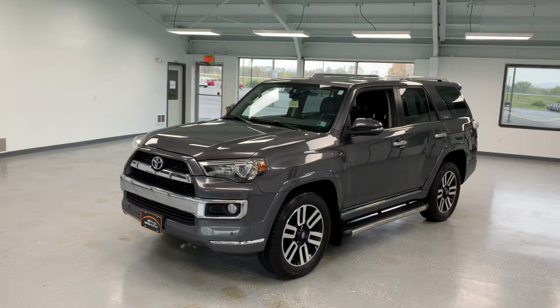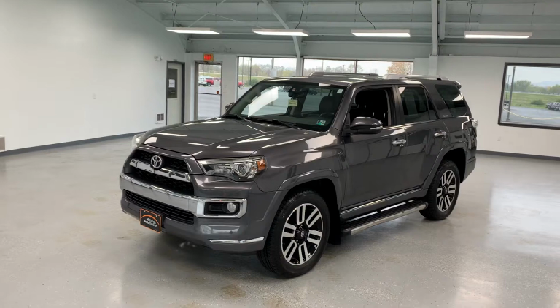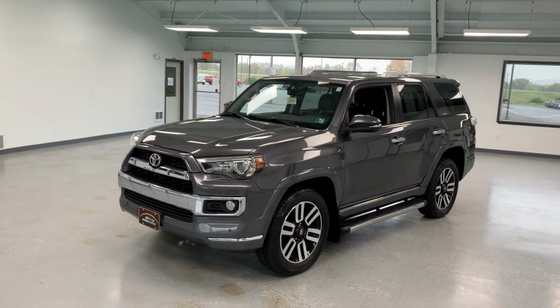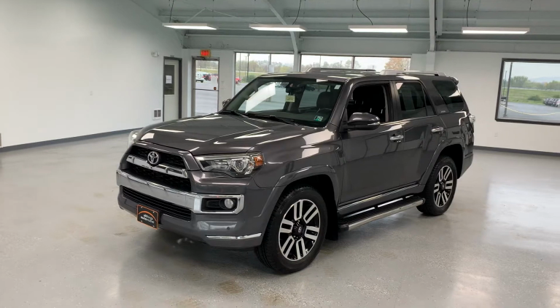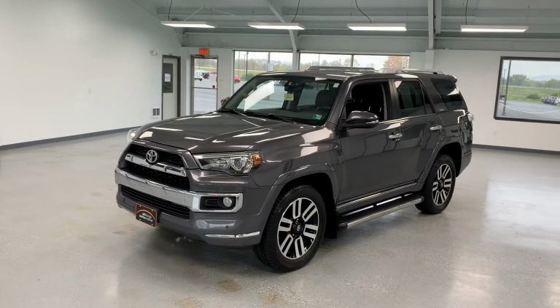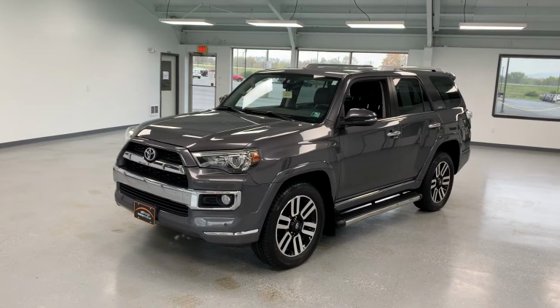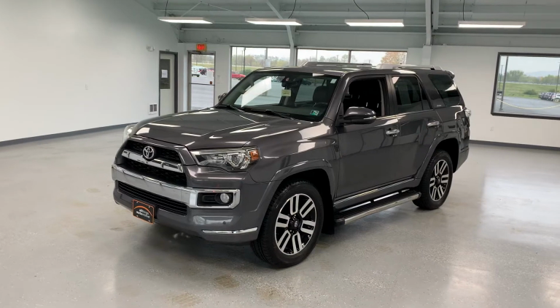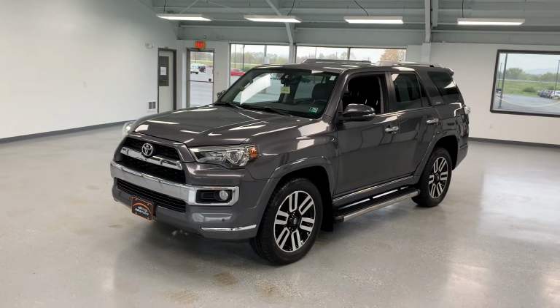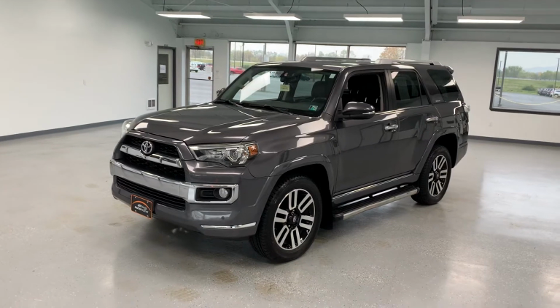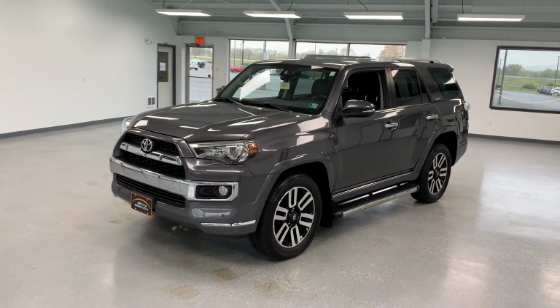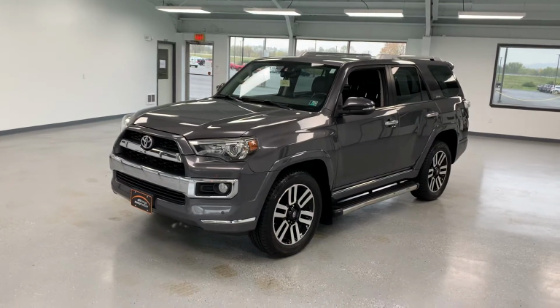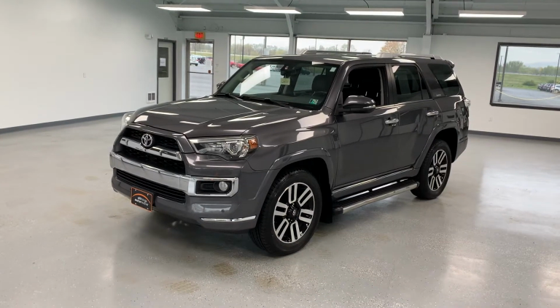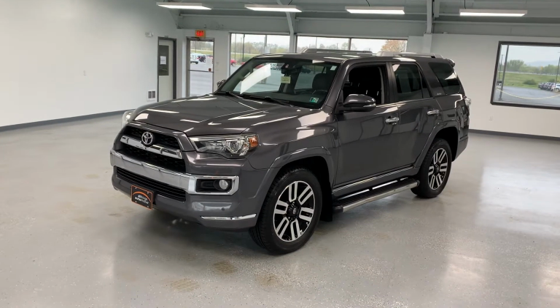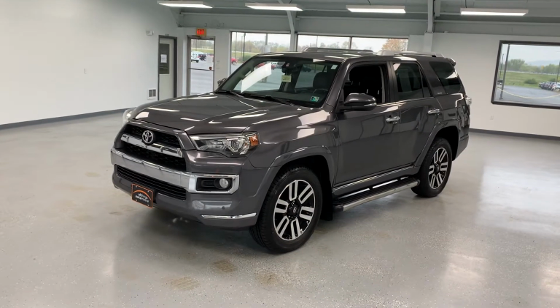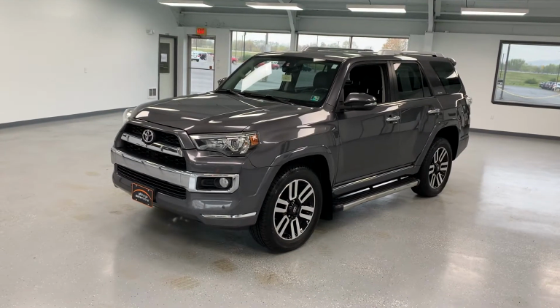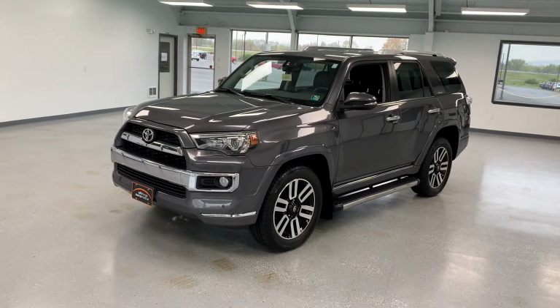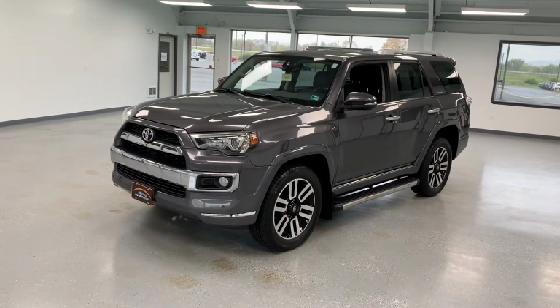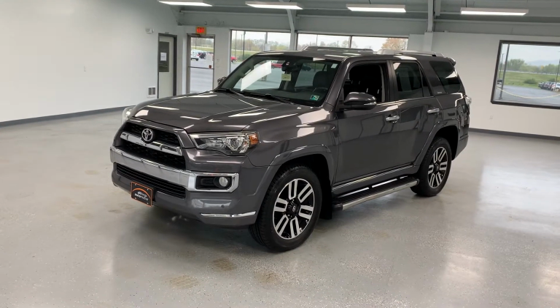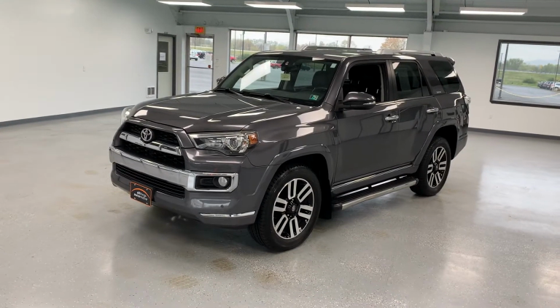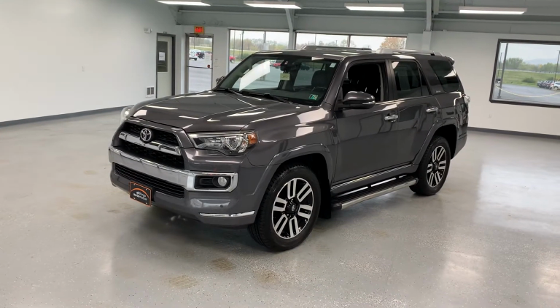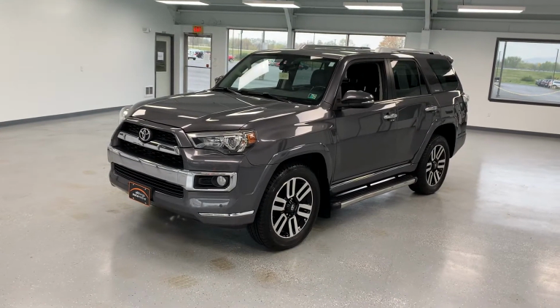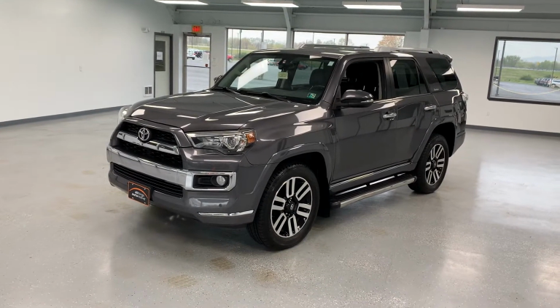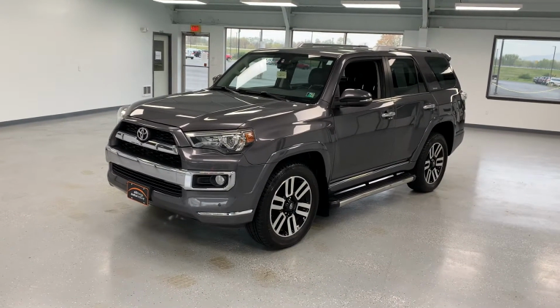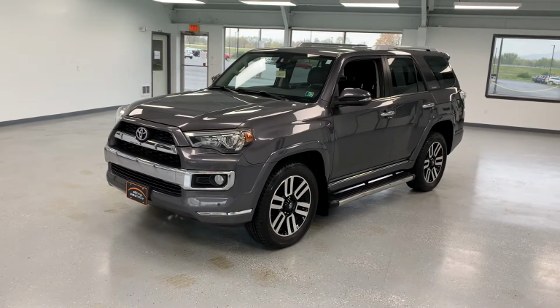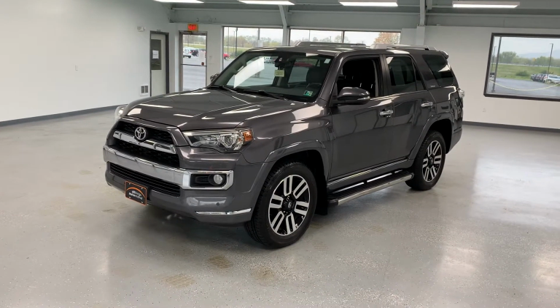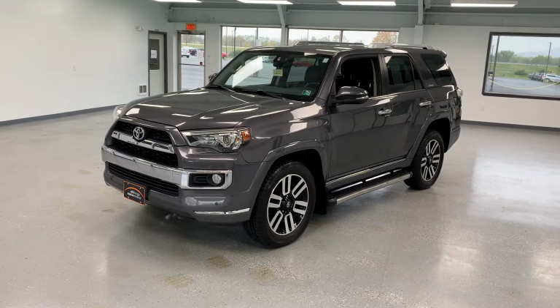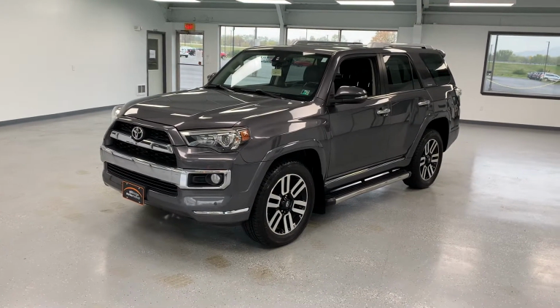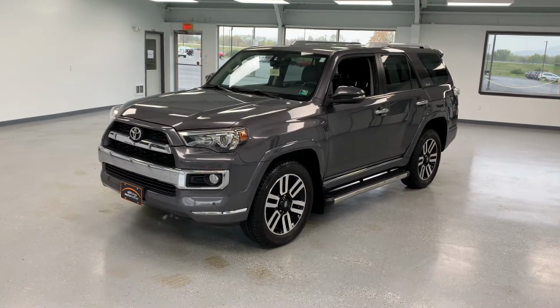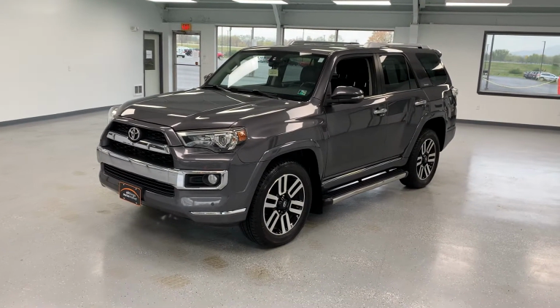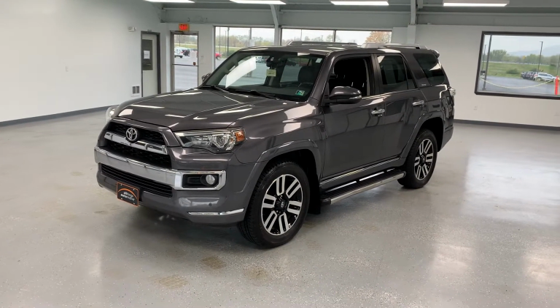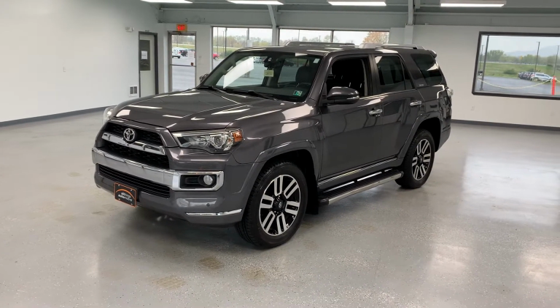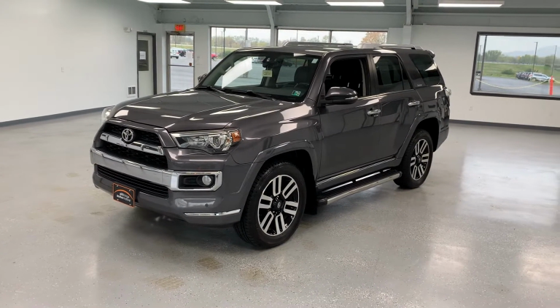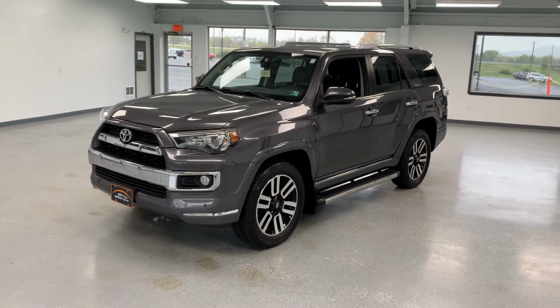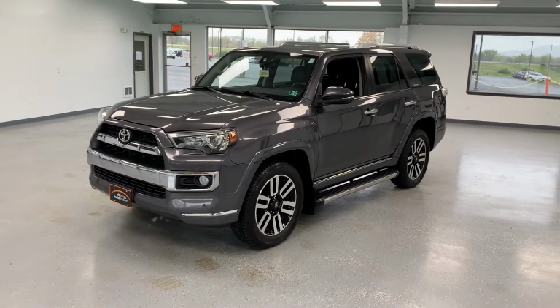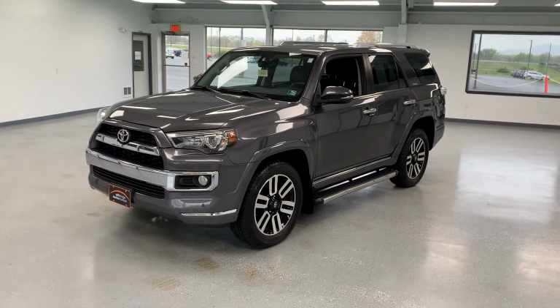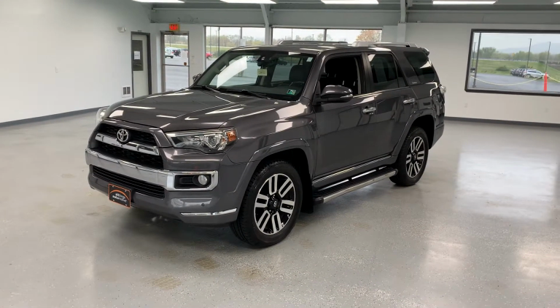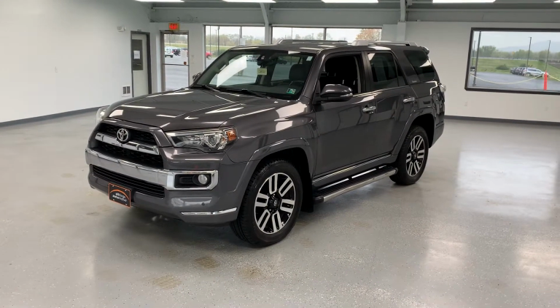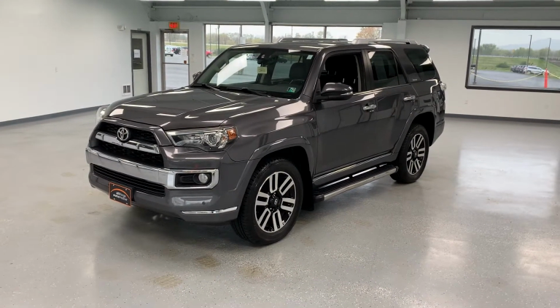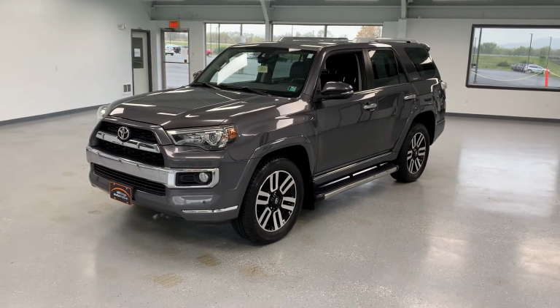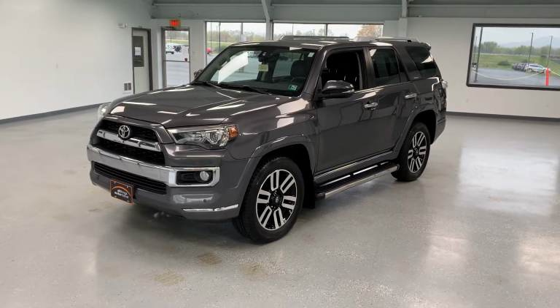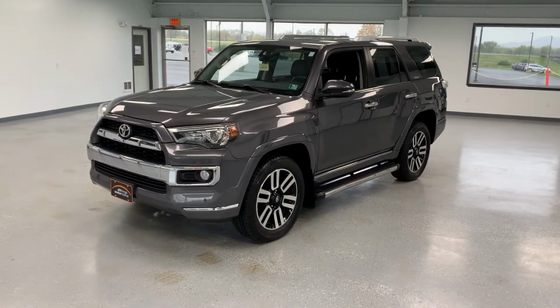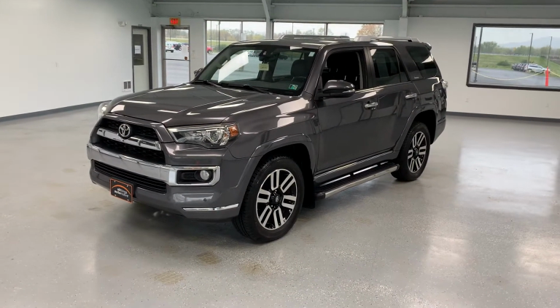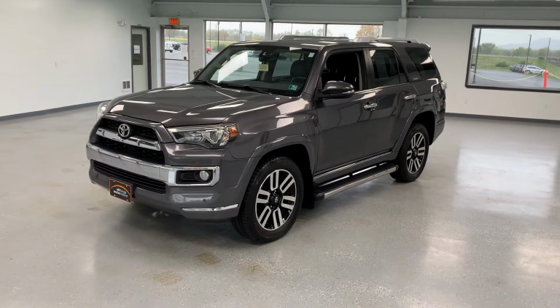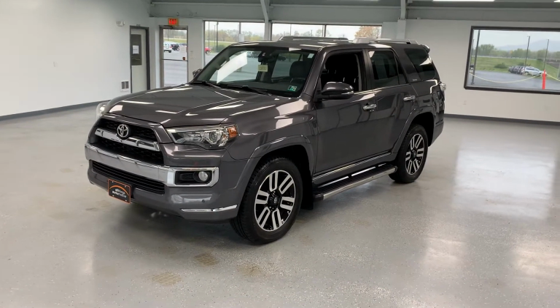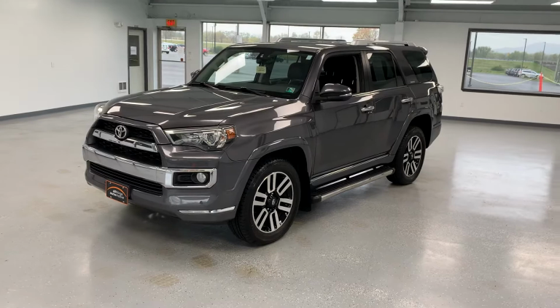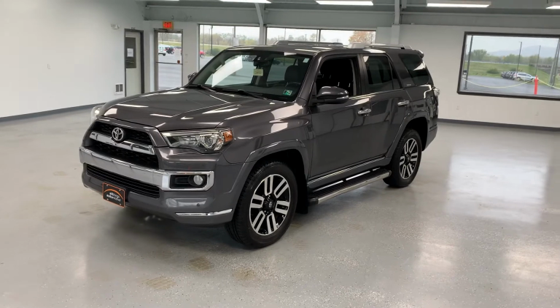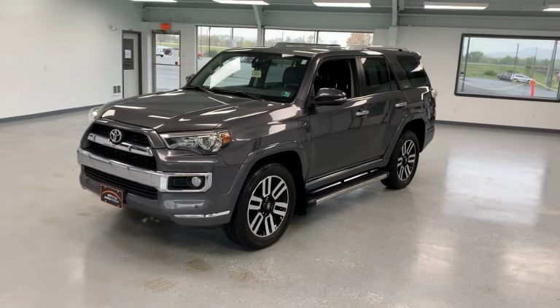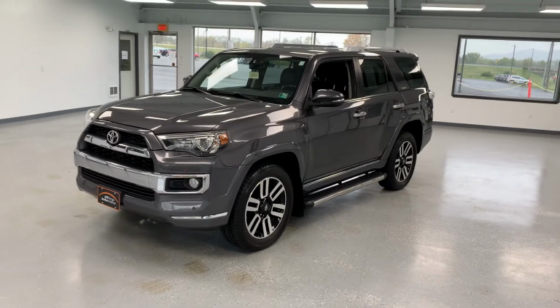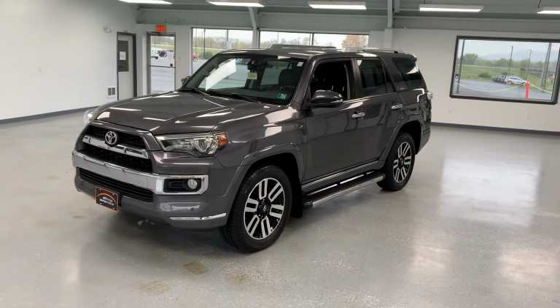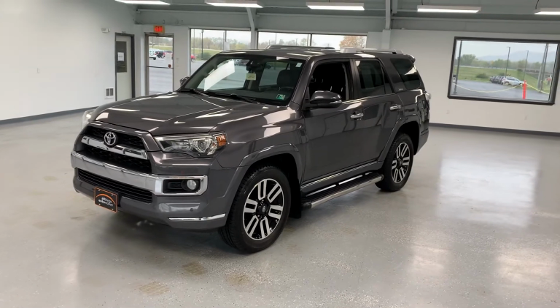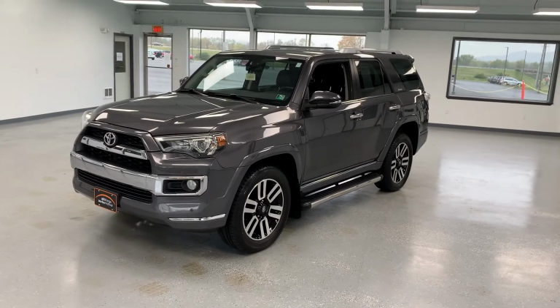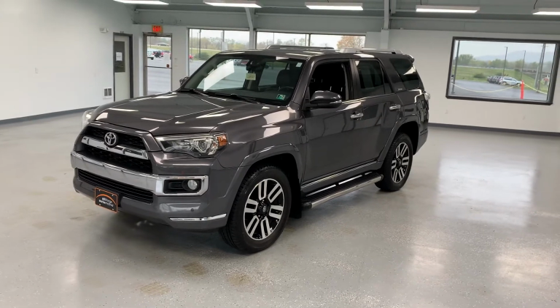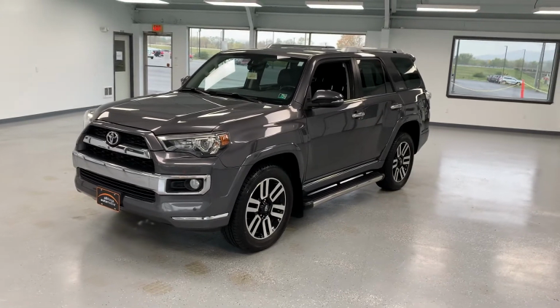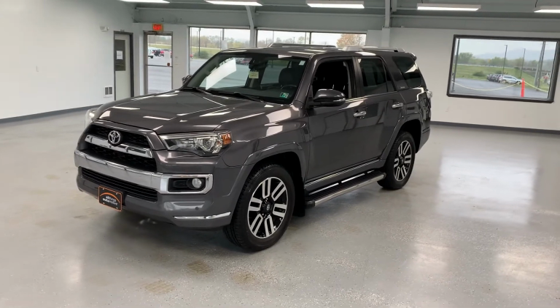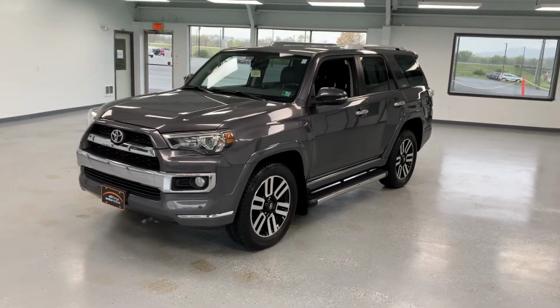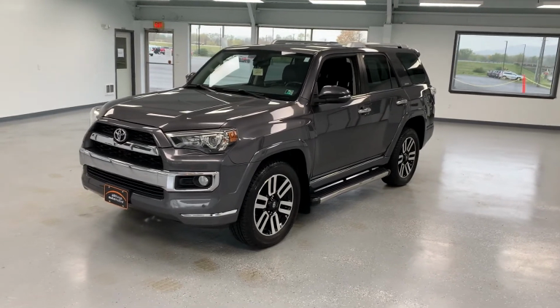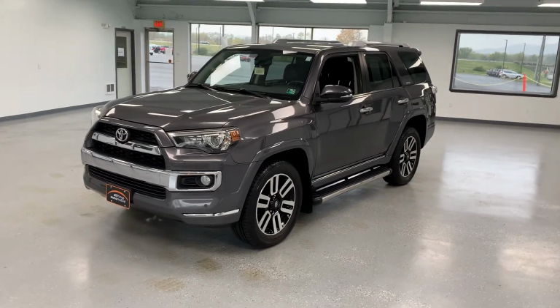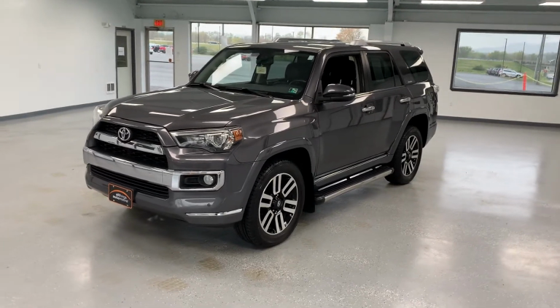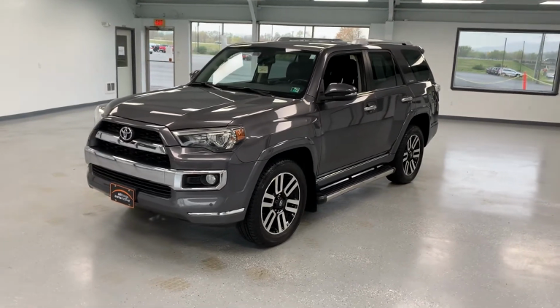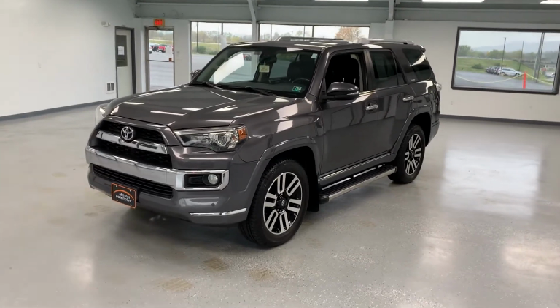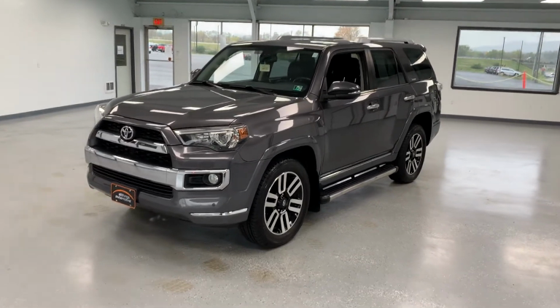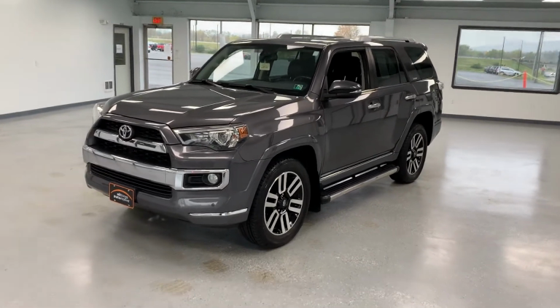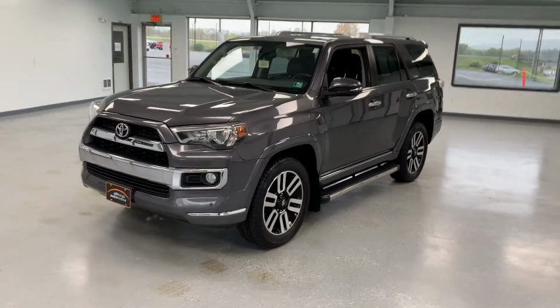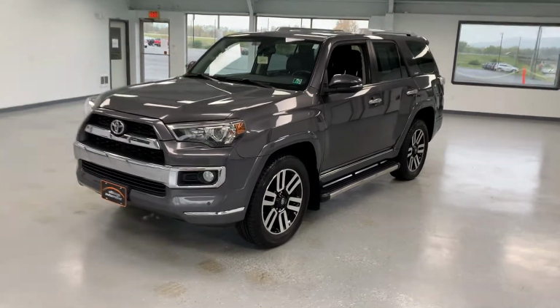Cam here at All Things Automotive. Today we have a 2014 Toyota 4Runner — this is actually the Limited trim, right around 86,000 miles on this one.